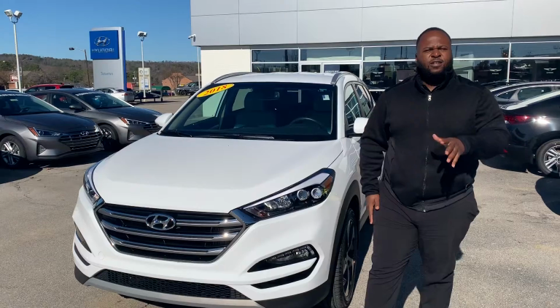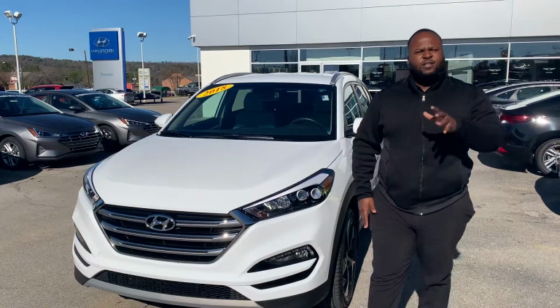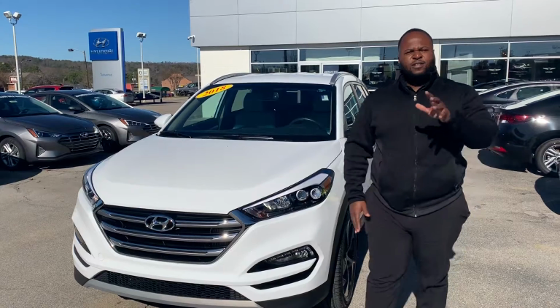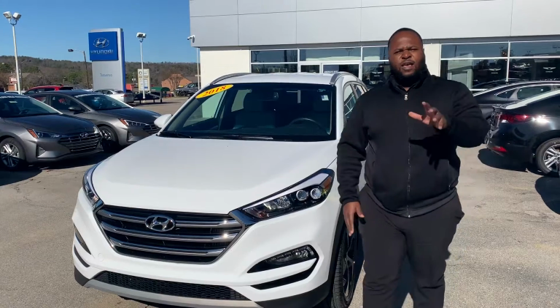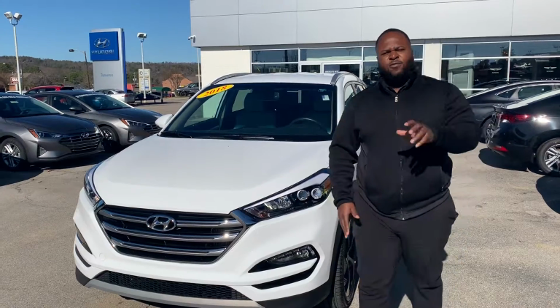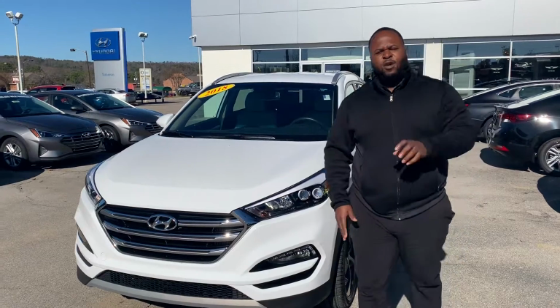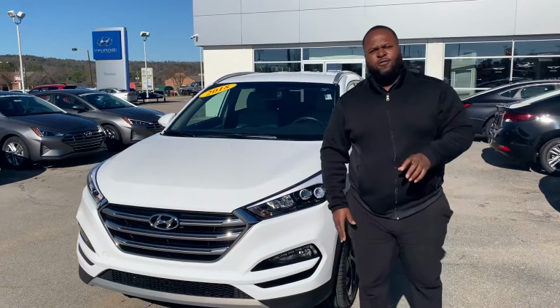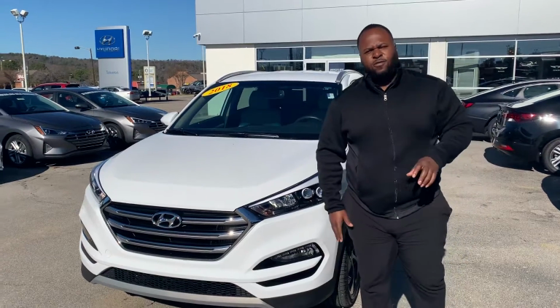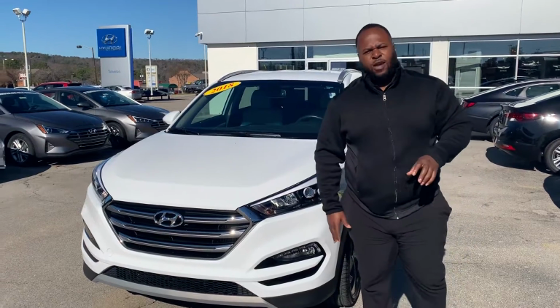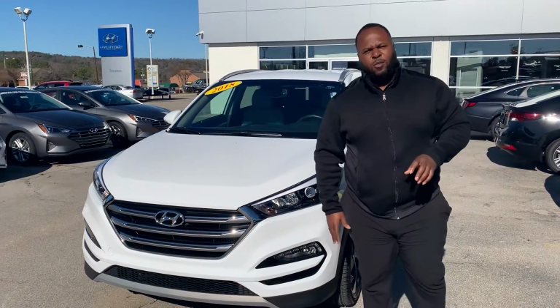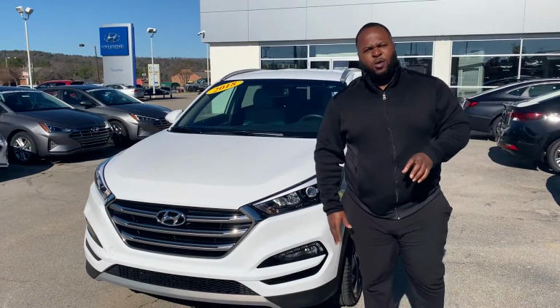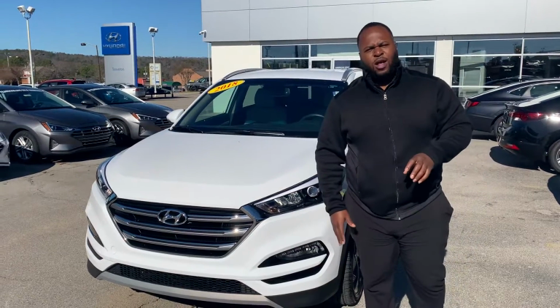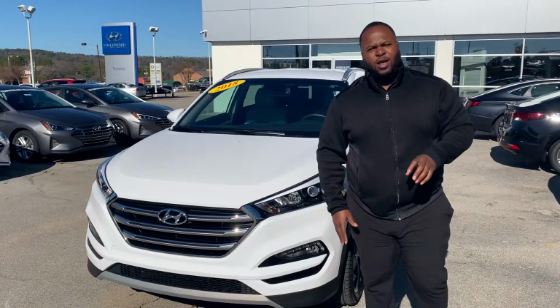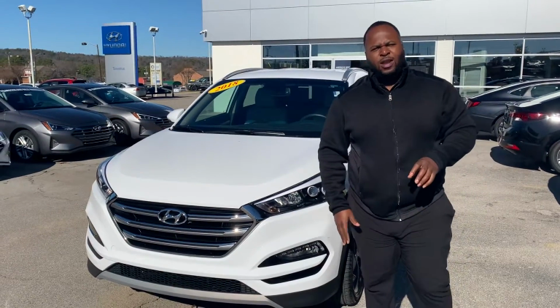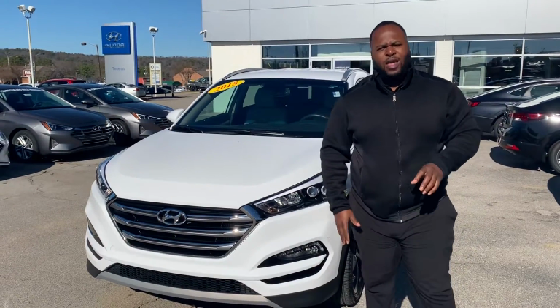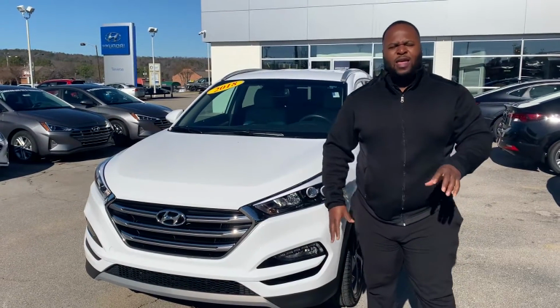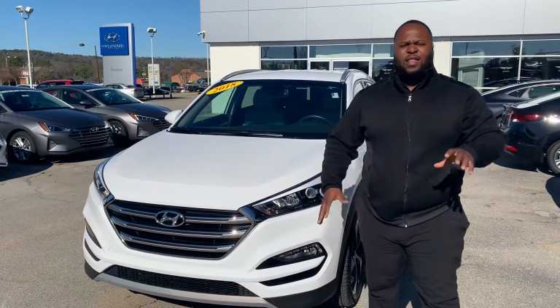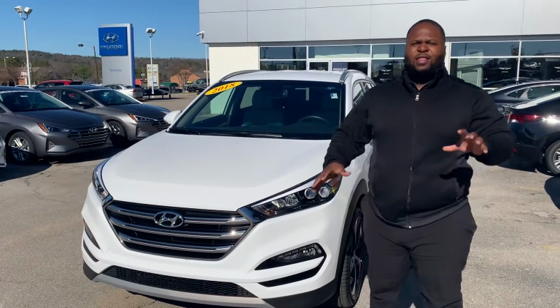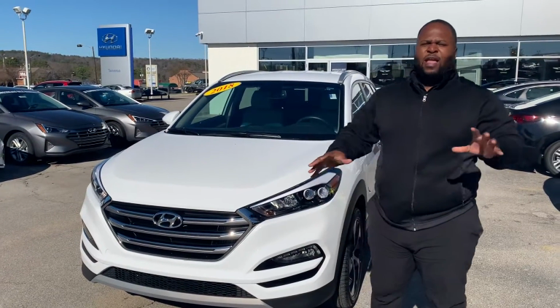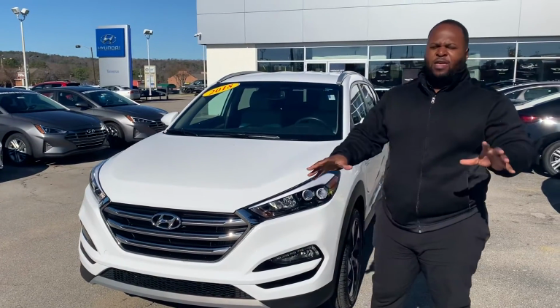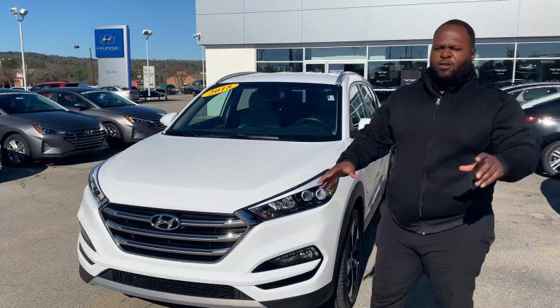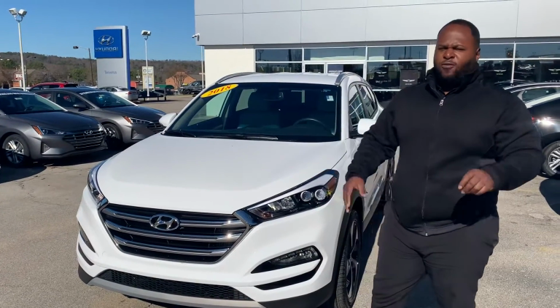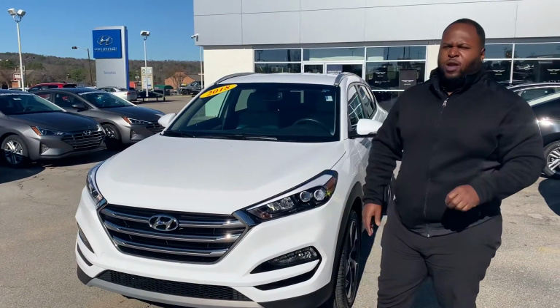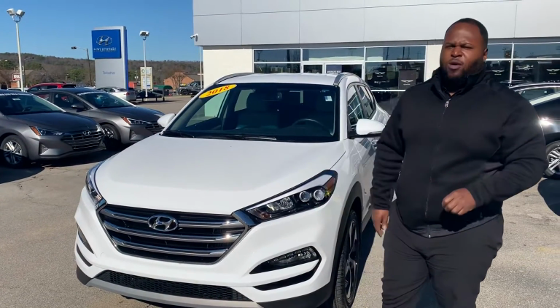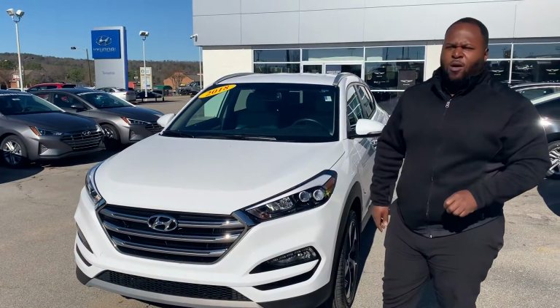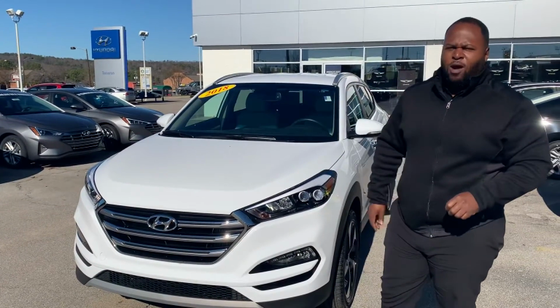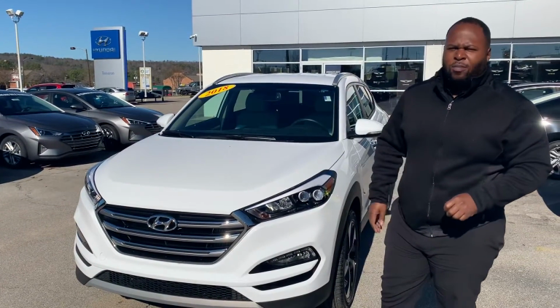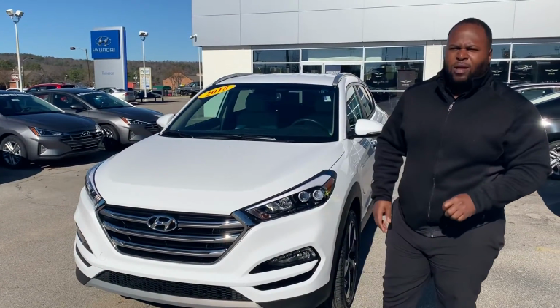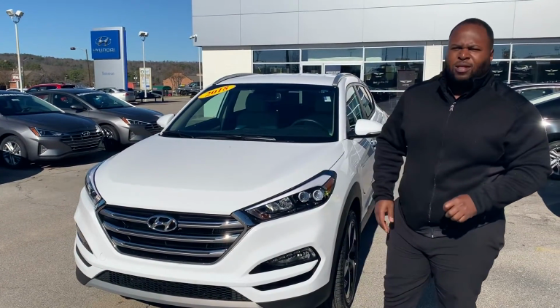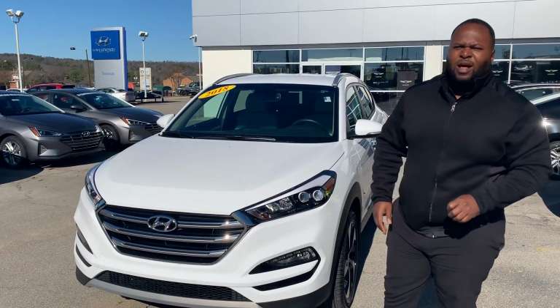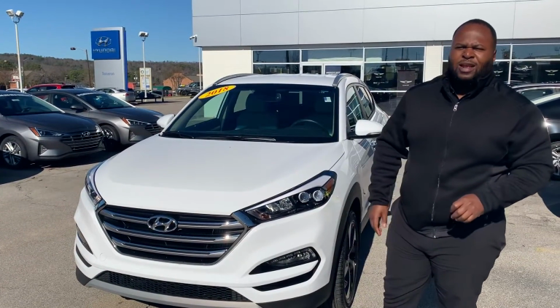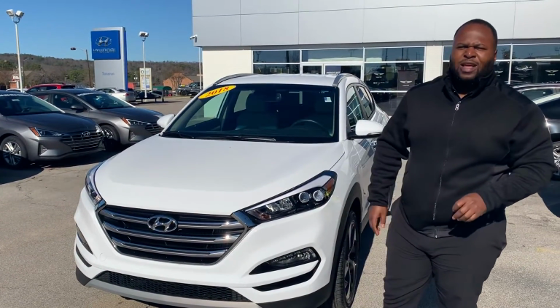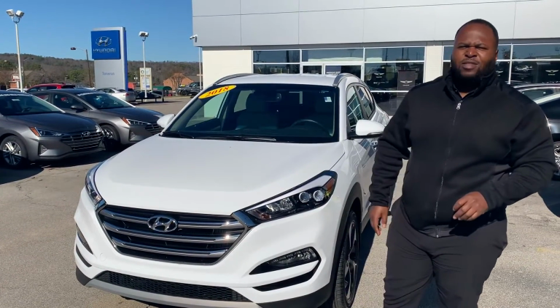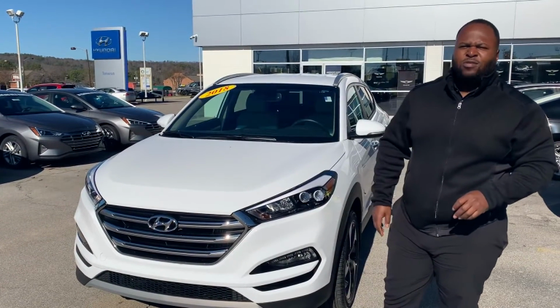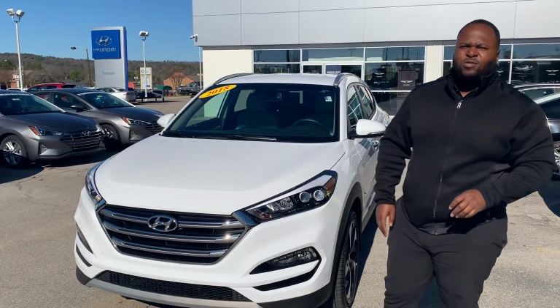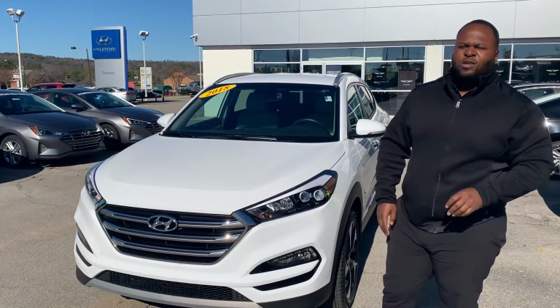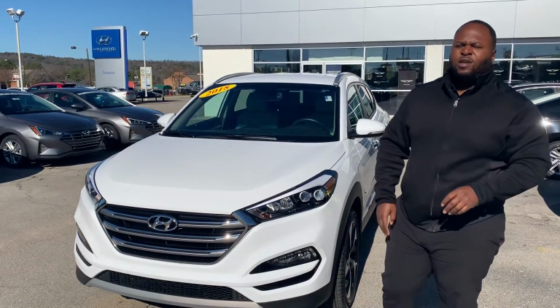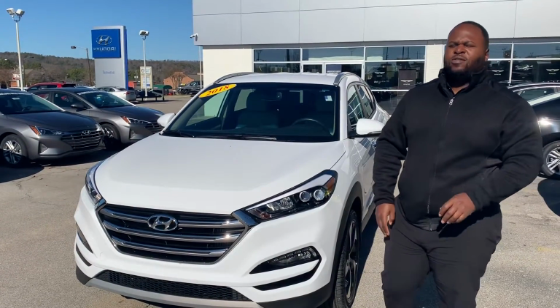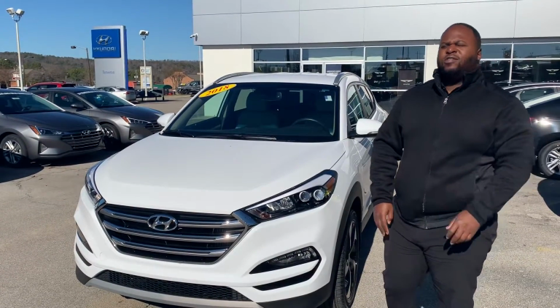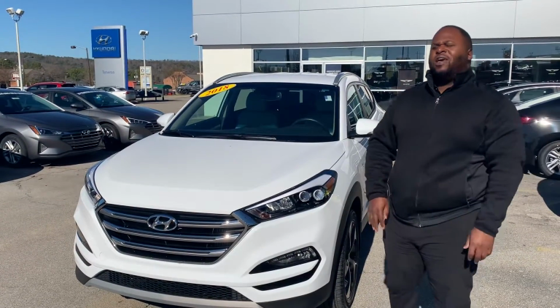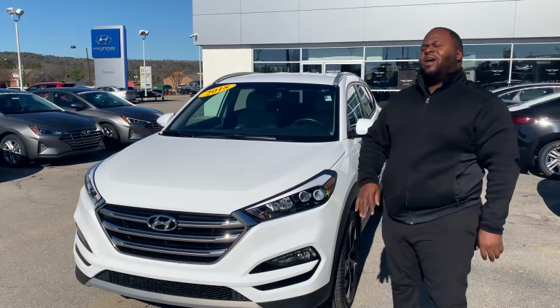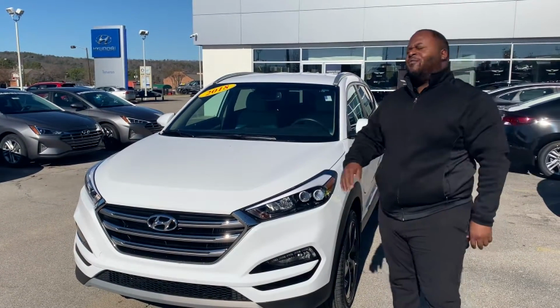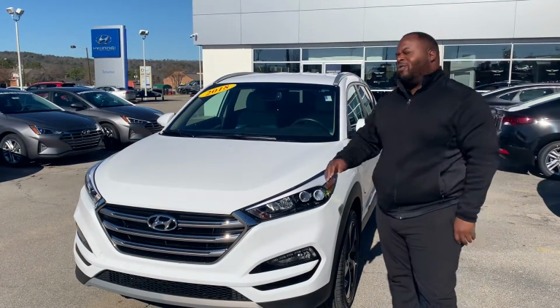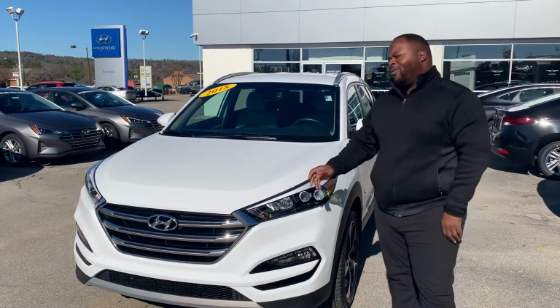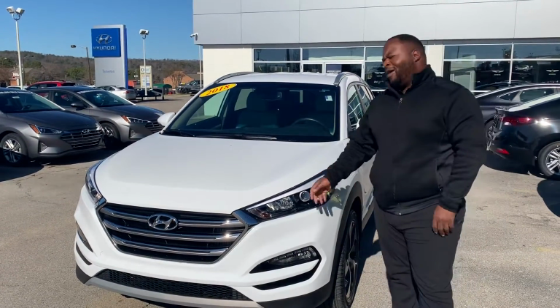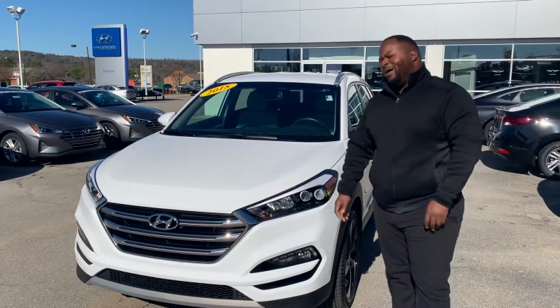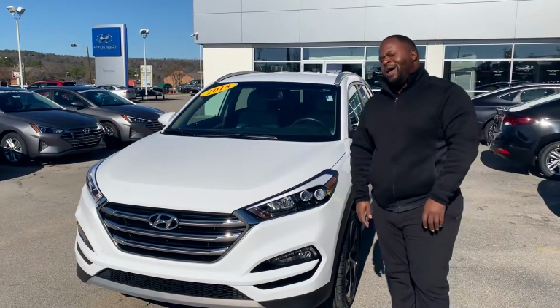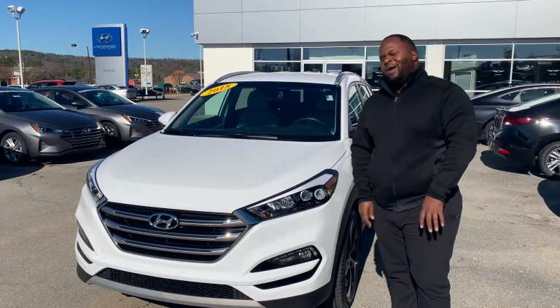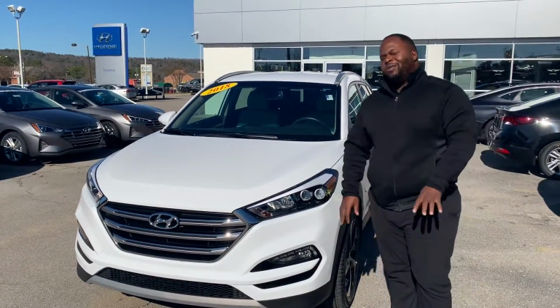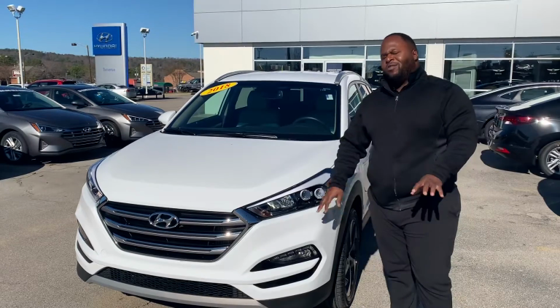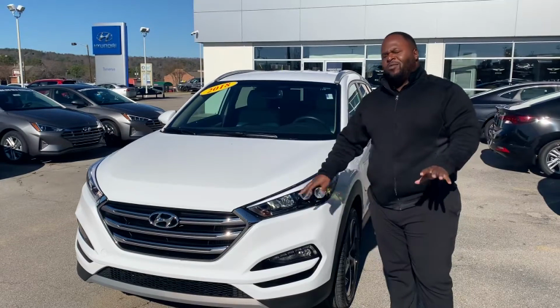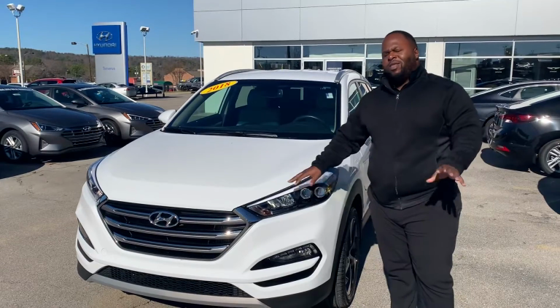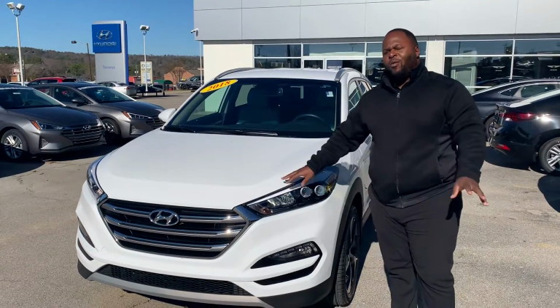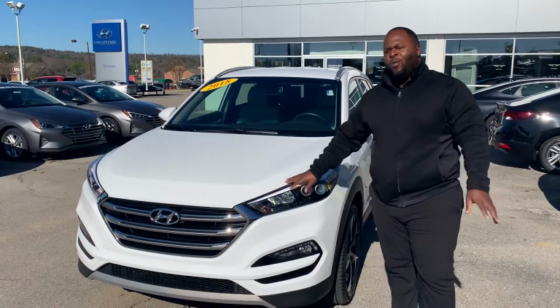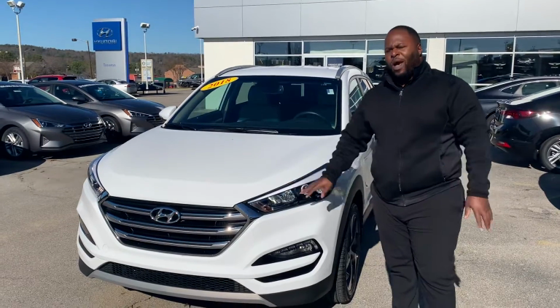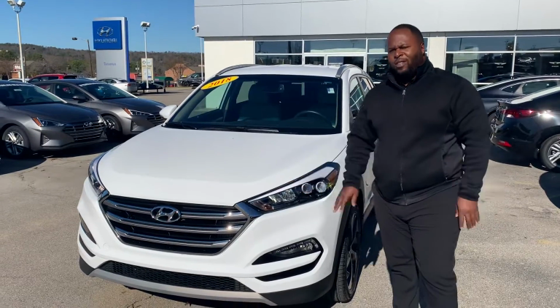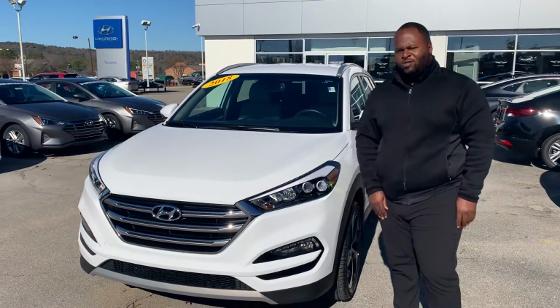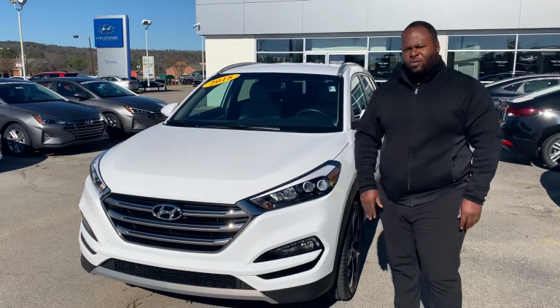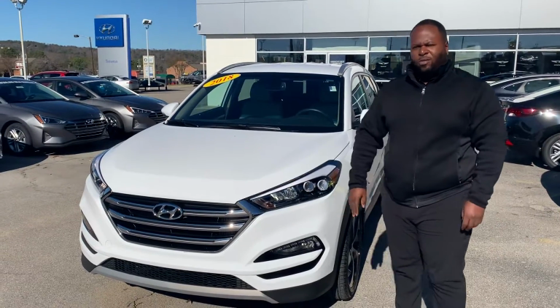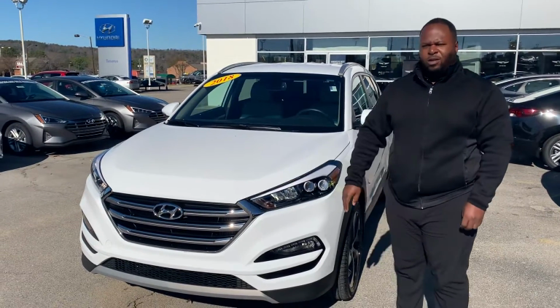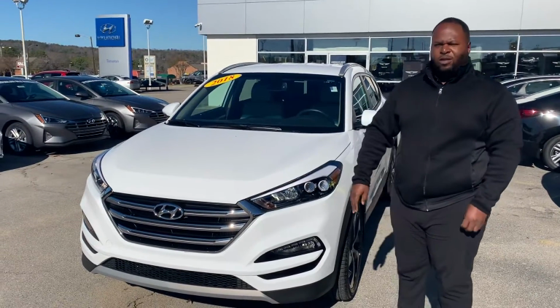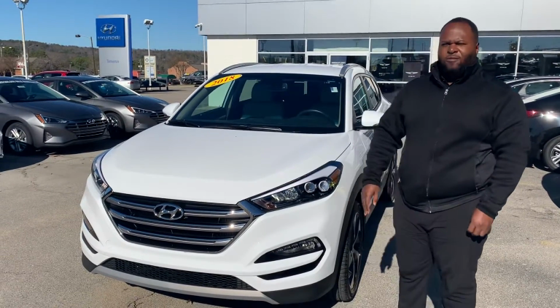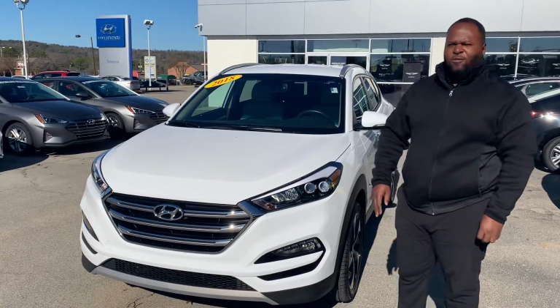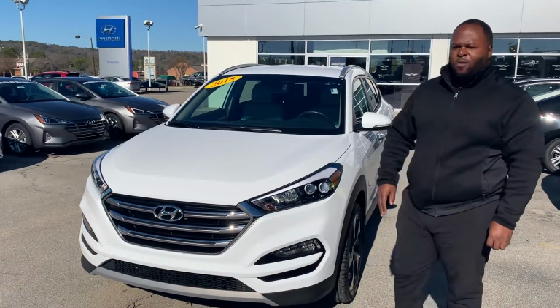This is Xavier here for Tamron Hyundai. Thank you for your inquiry about the Hyundai Tucson. You can see I have one right behind me — we got the white that you were looking for.